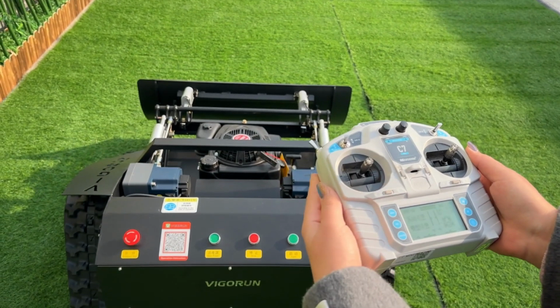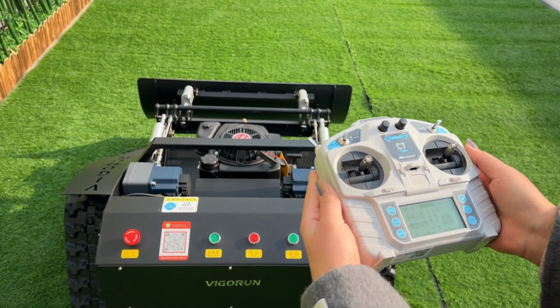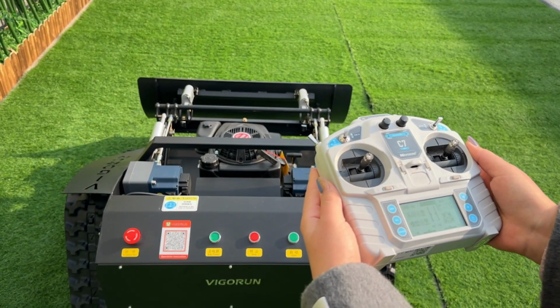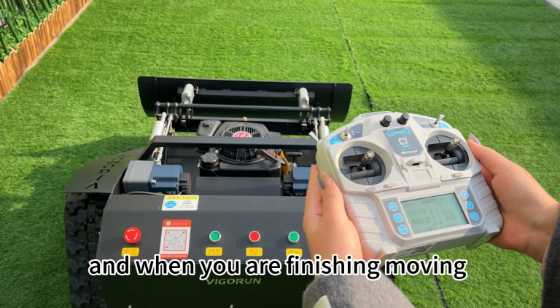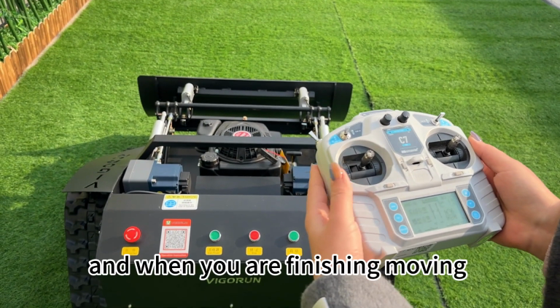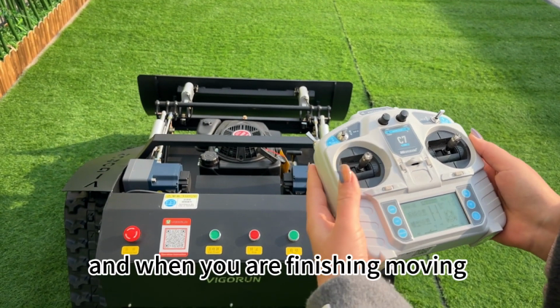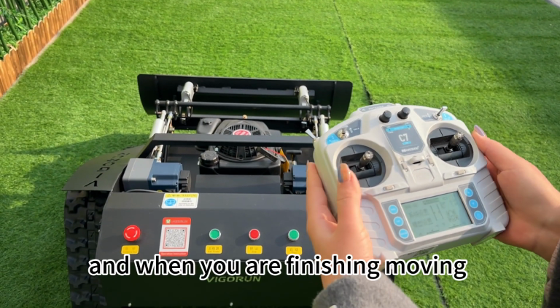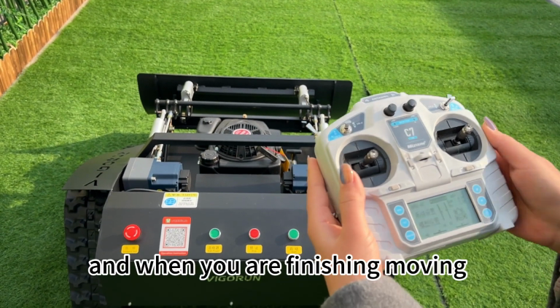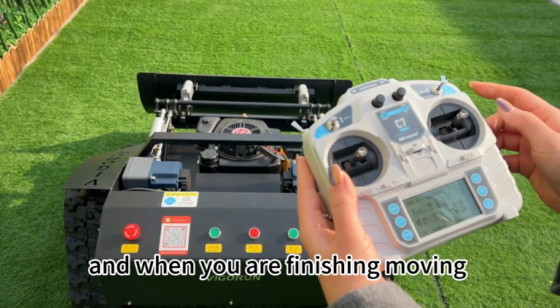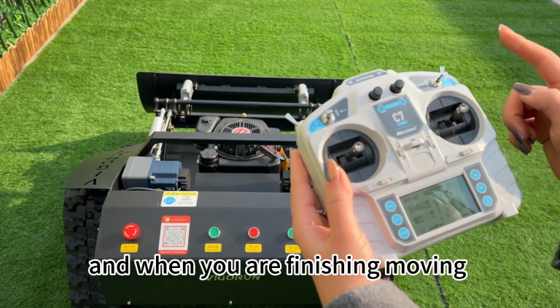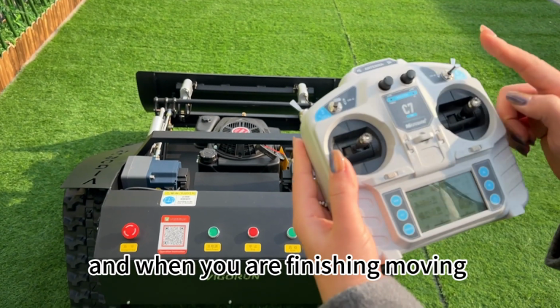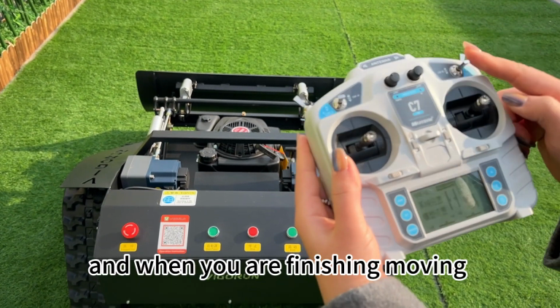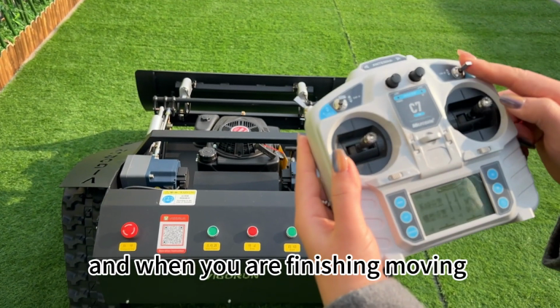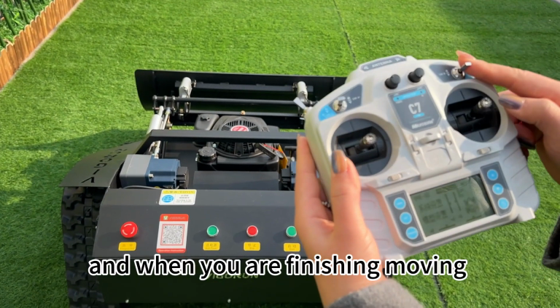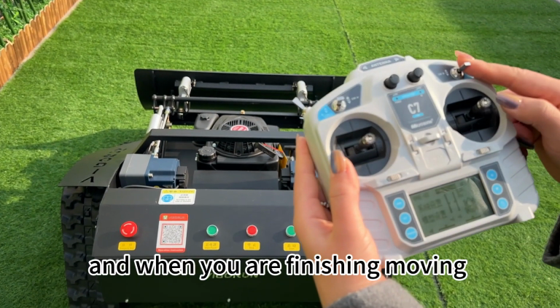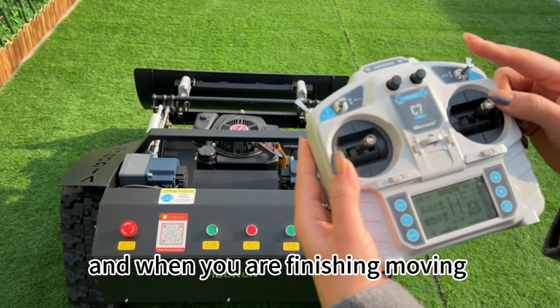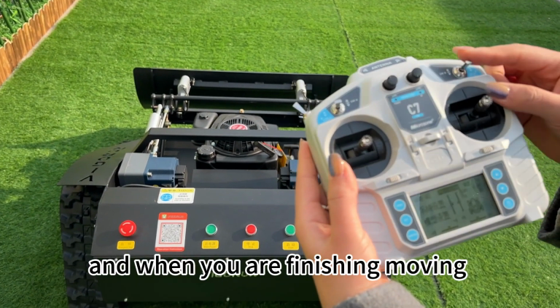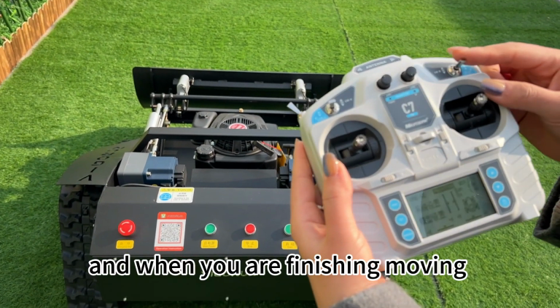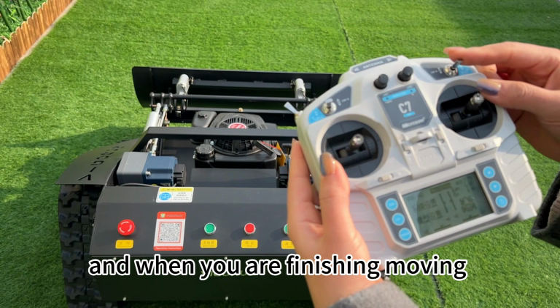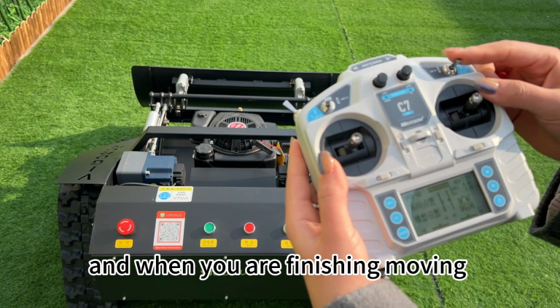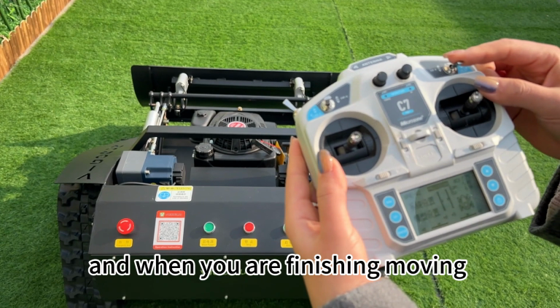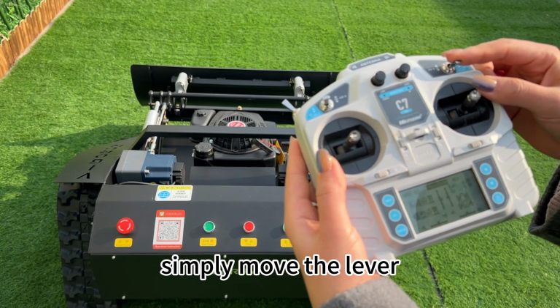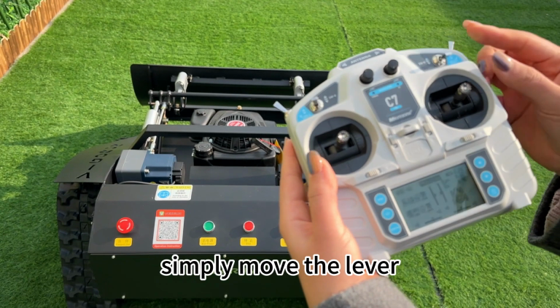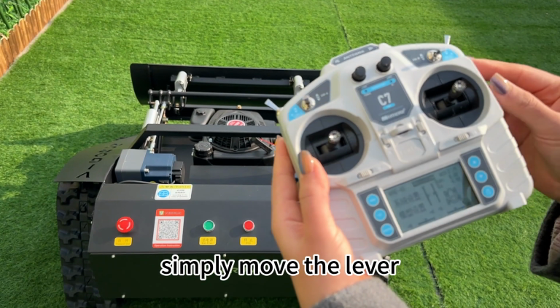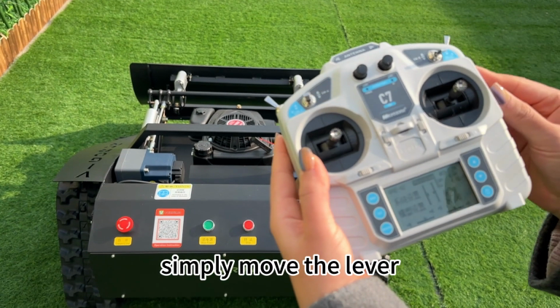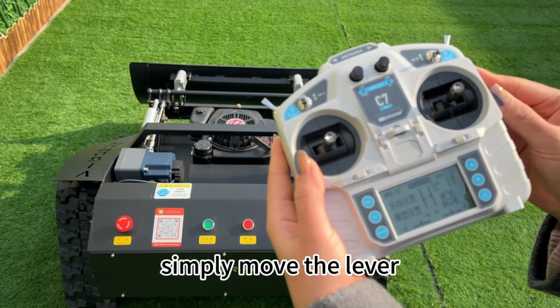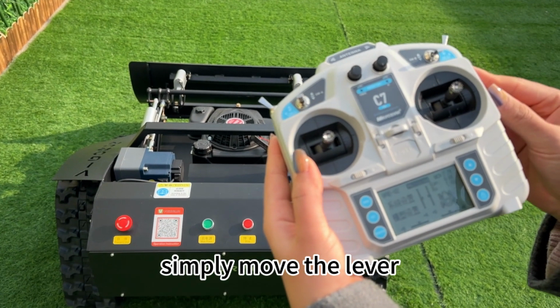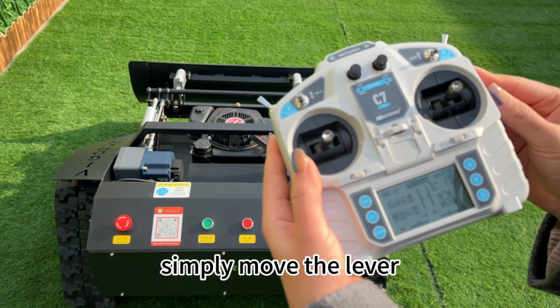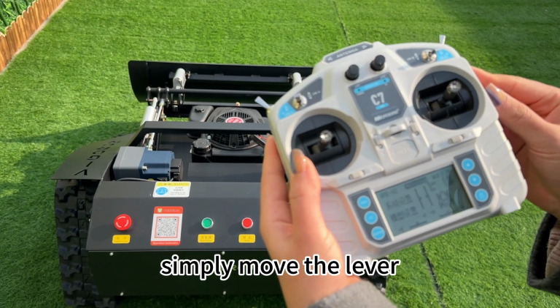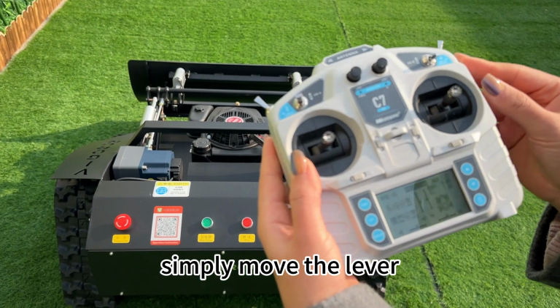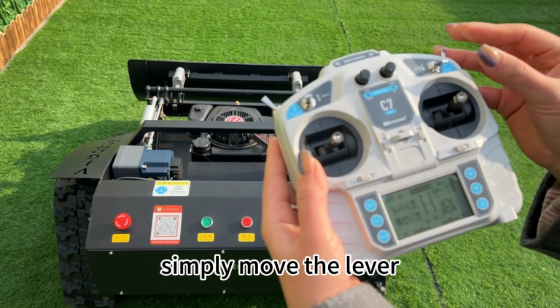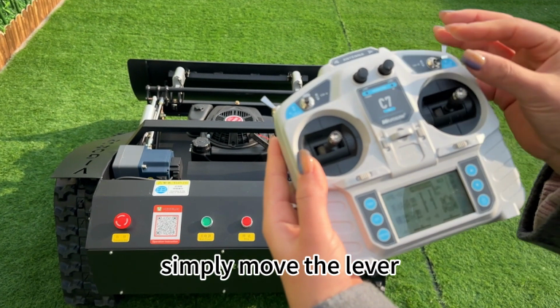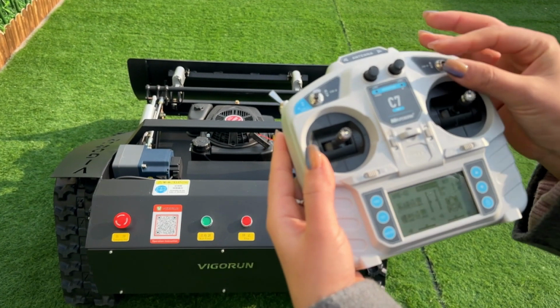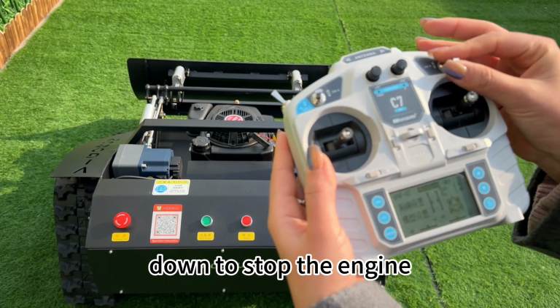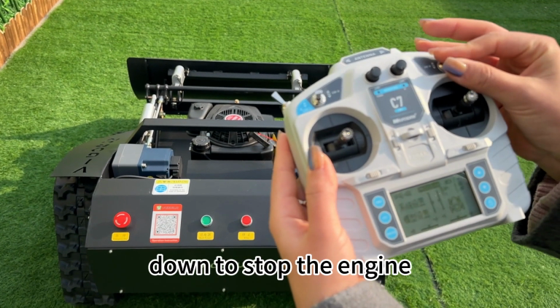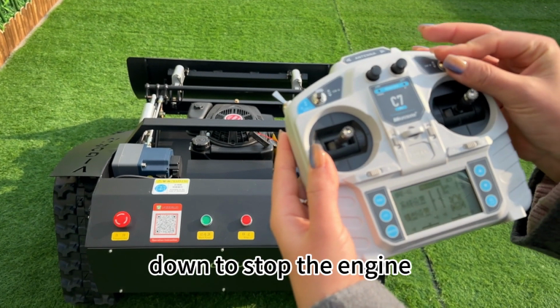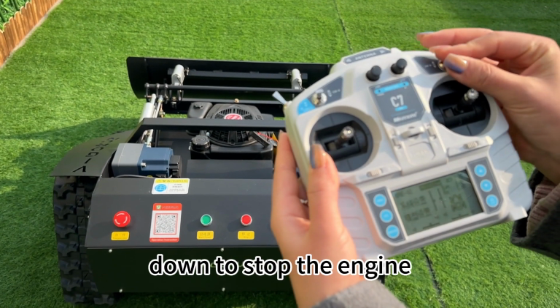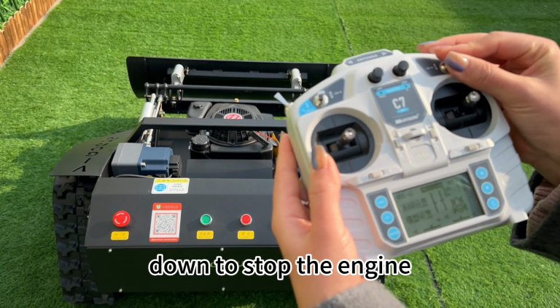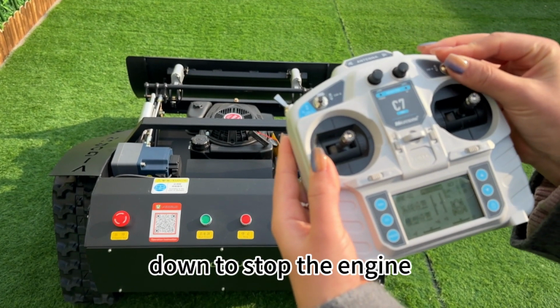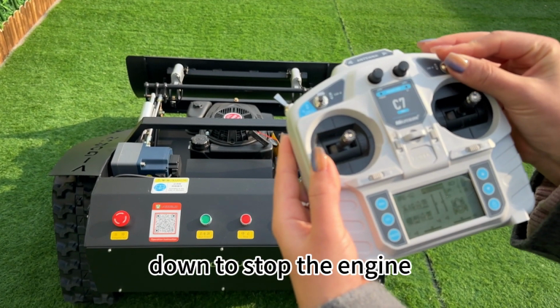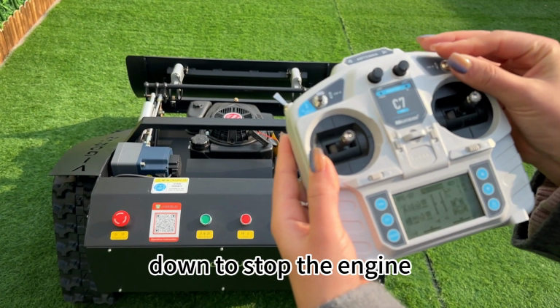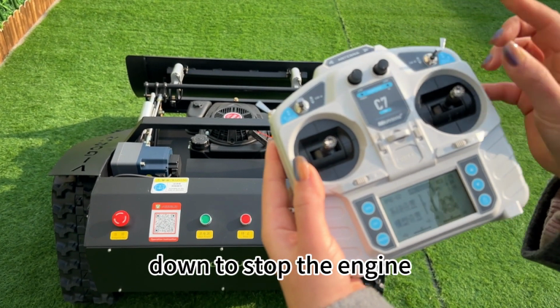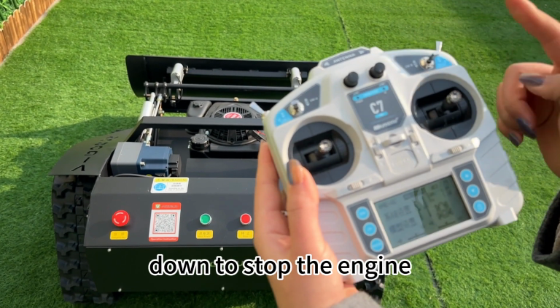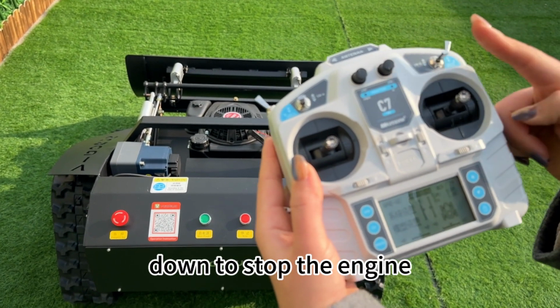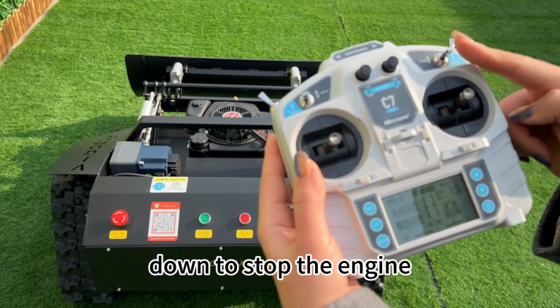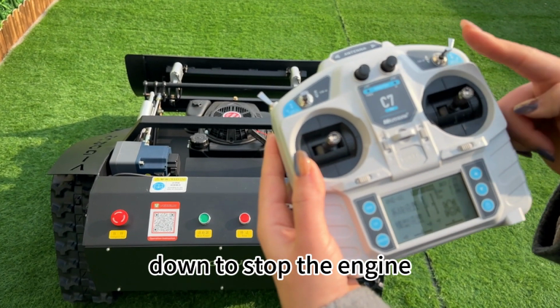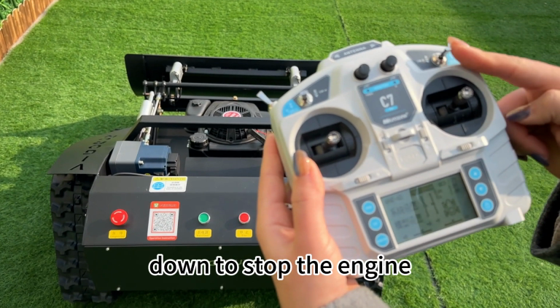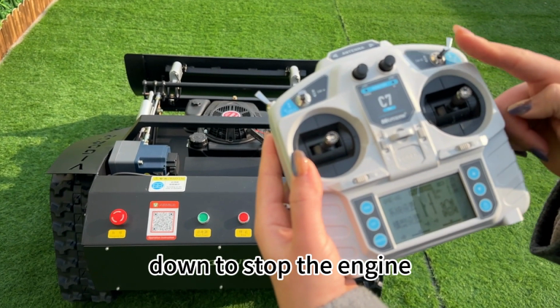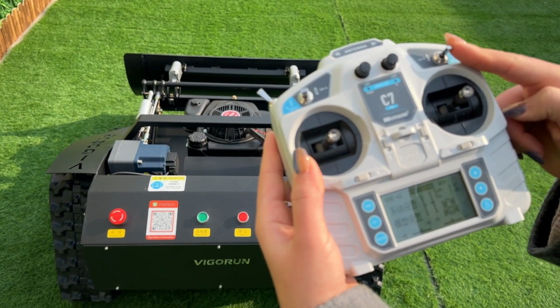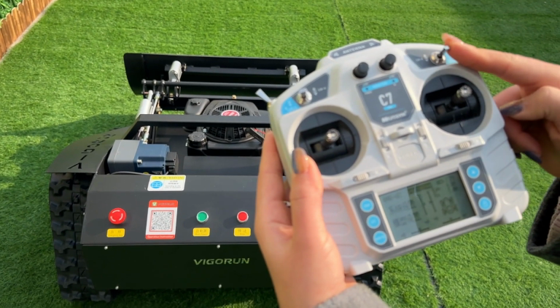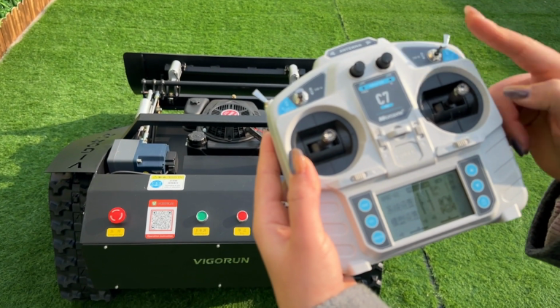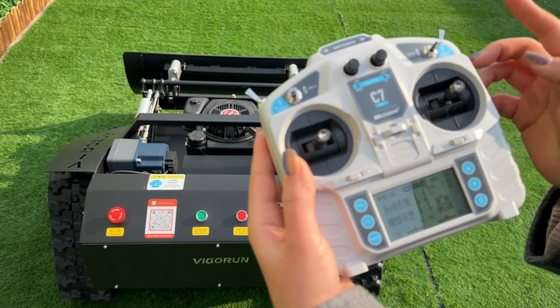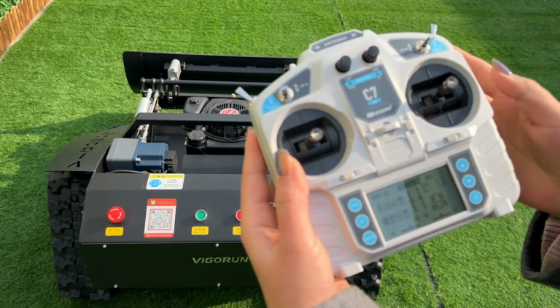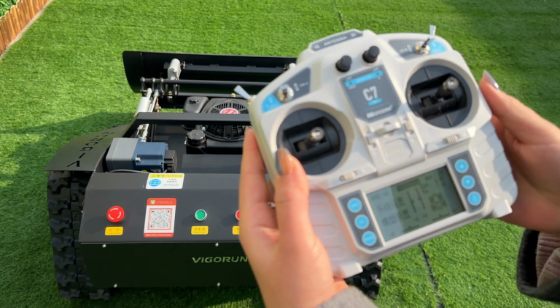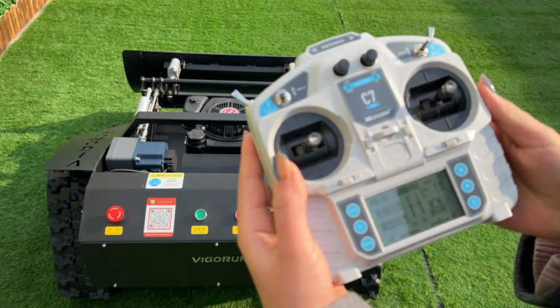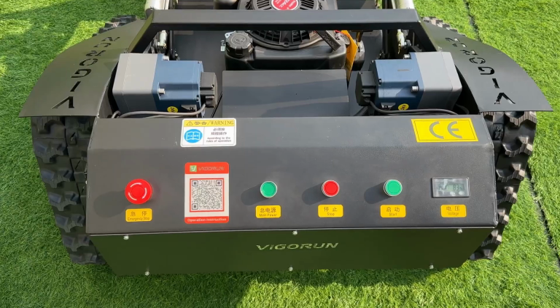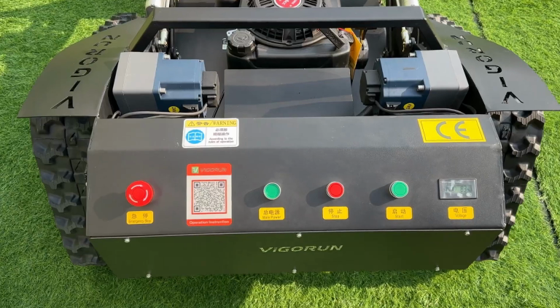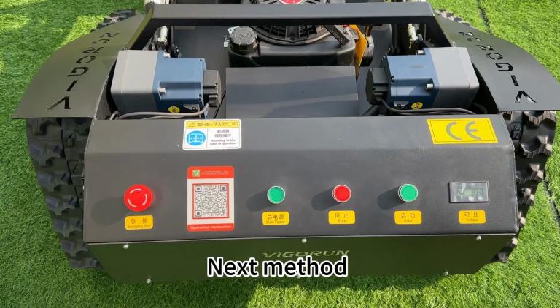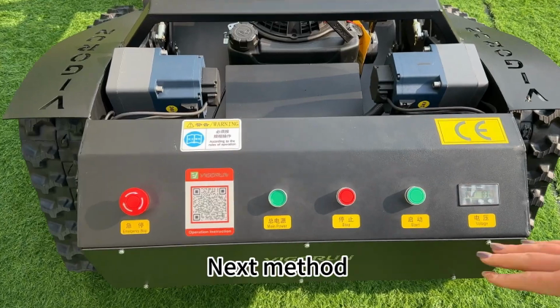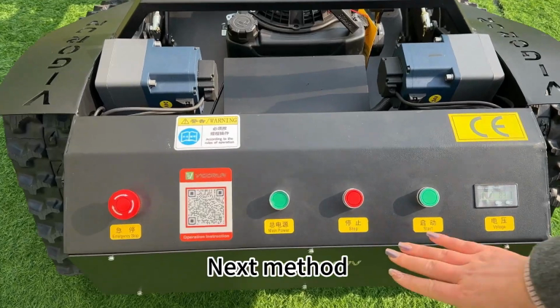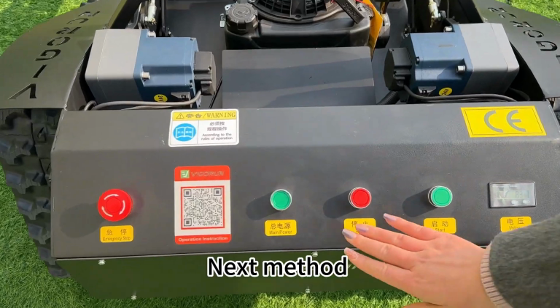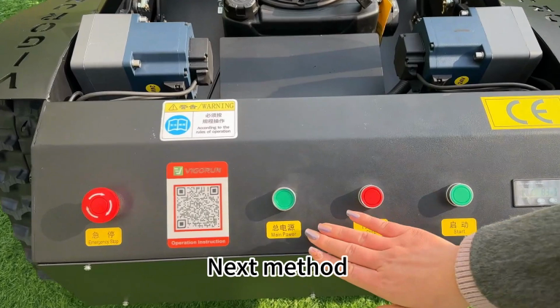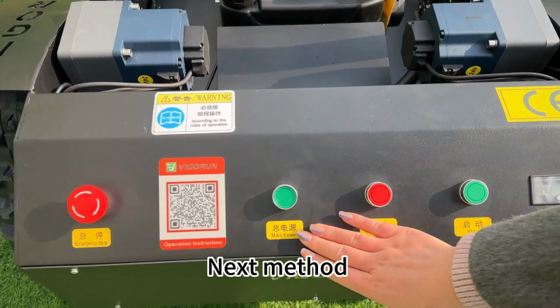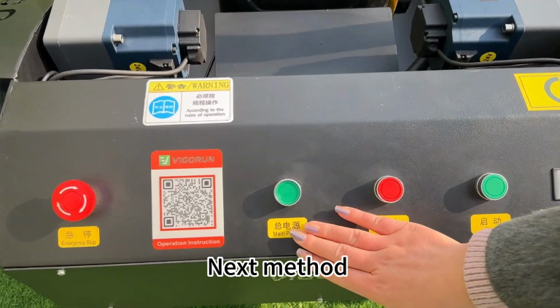And when you are finished mowing, simply move the lever down to stop the engine. Next, let's start.